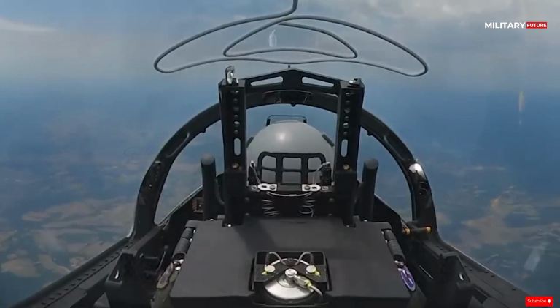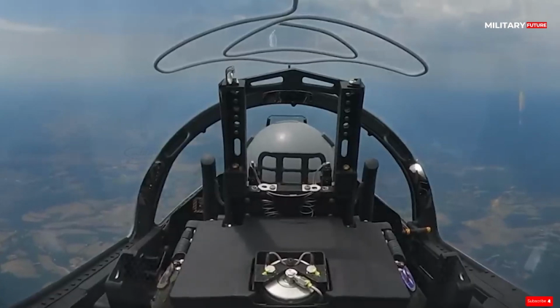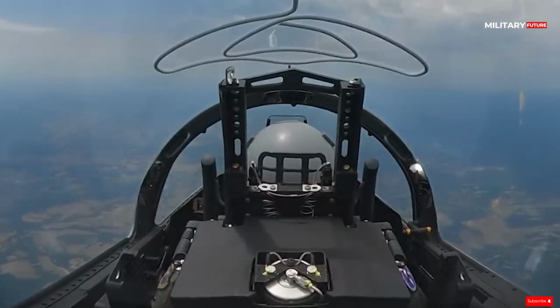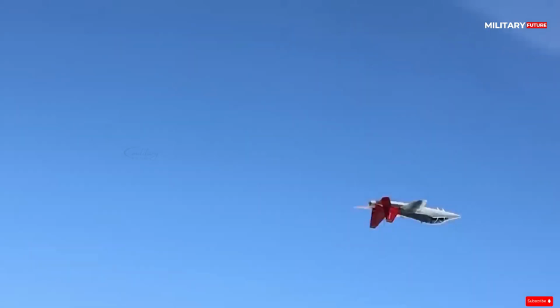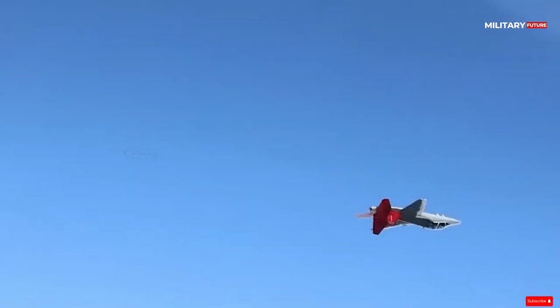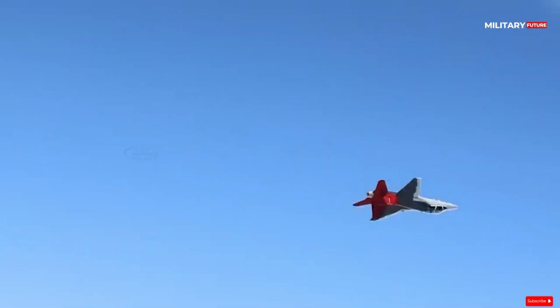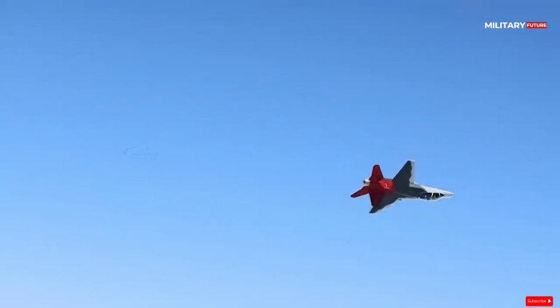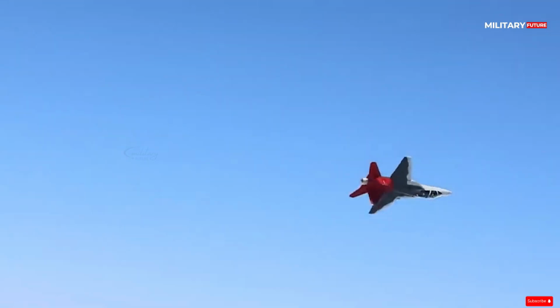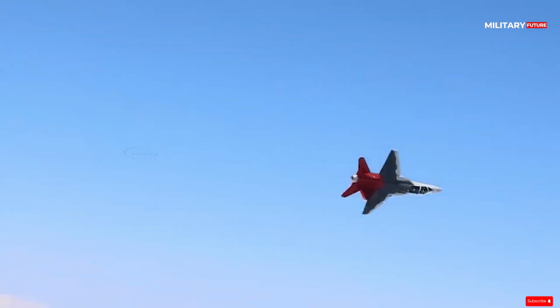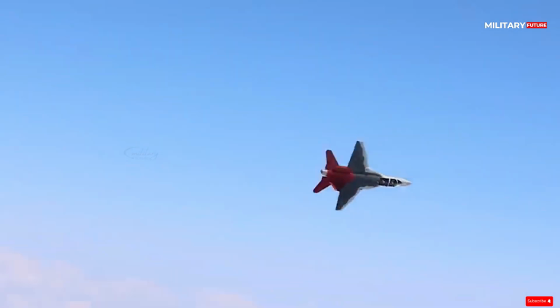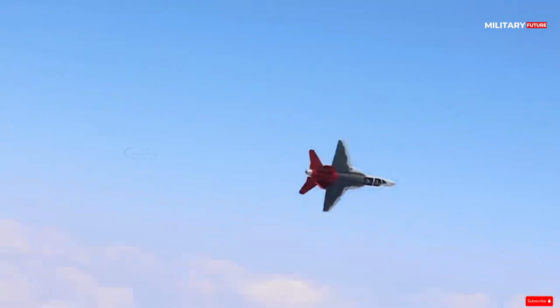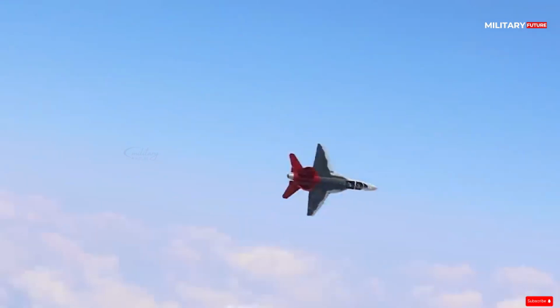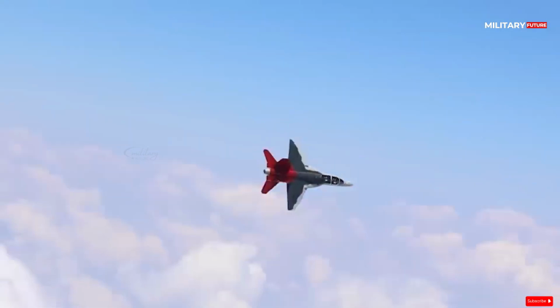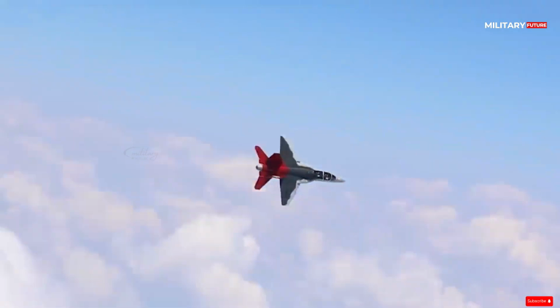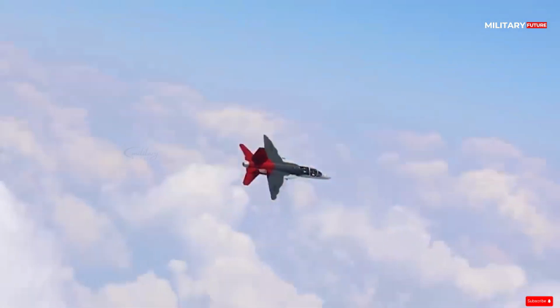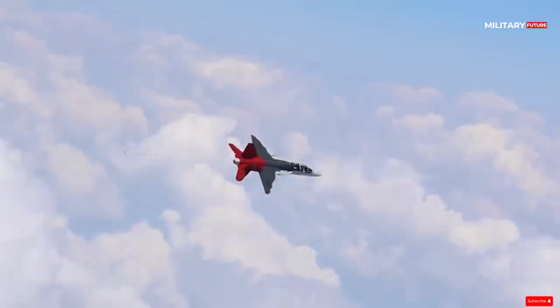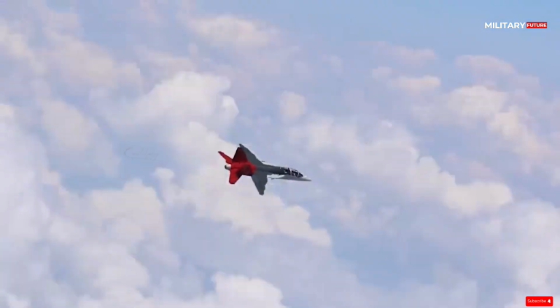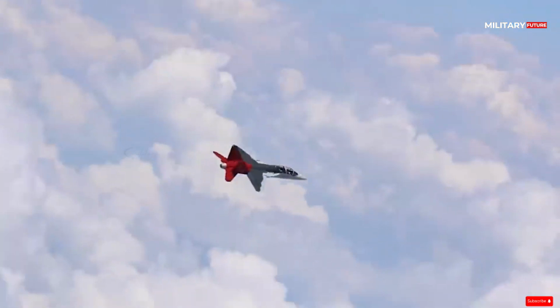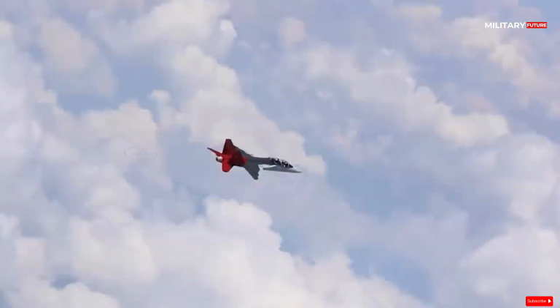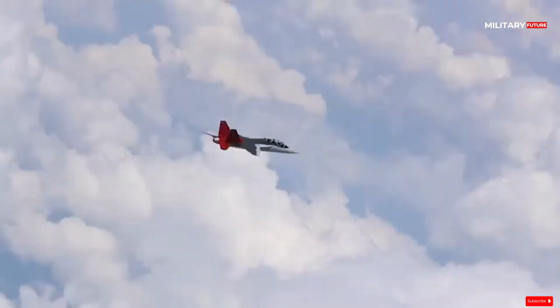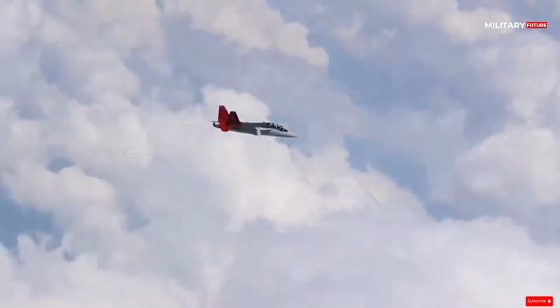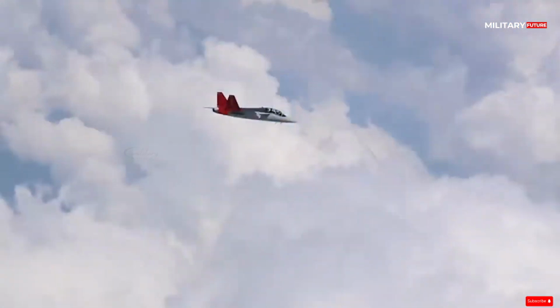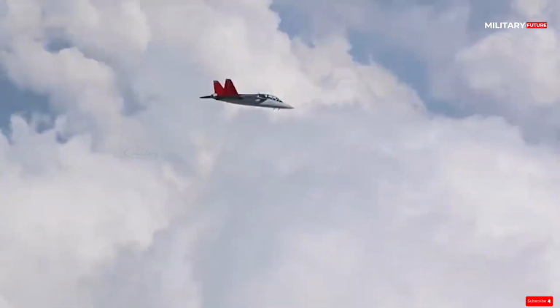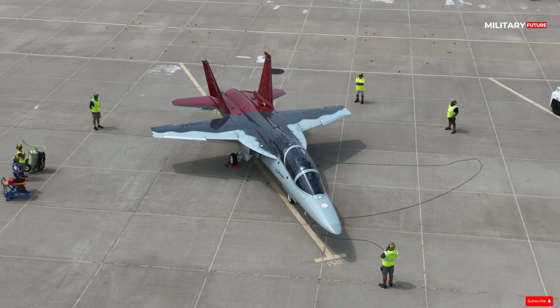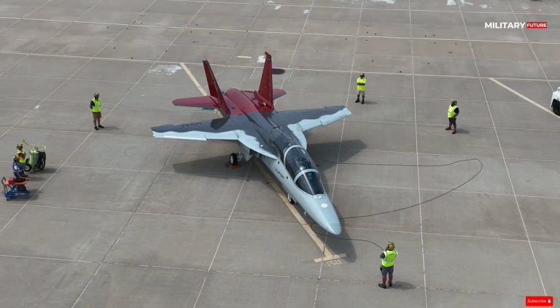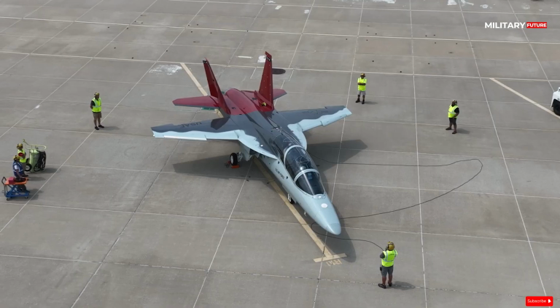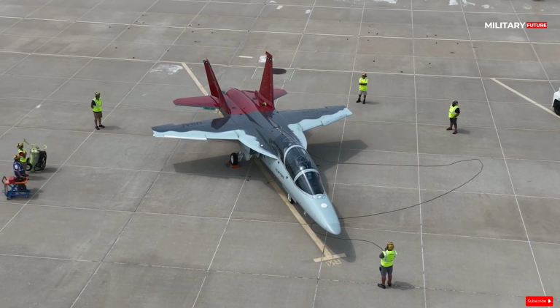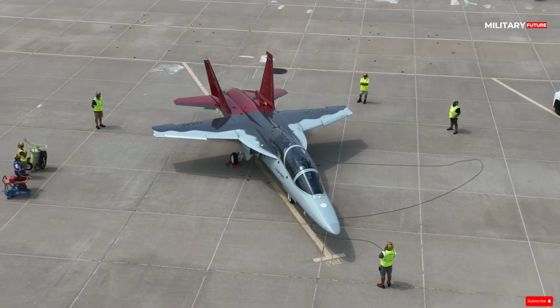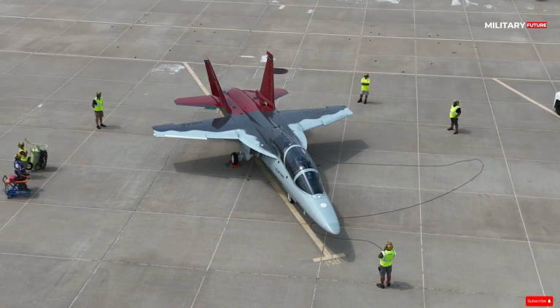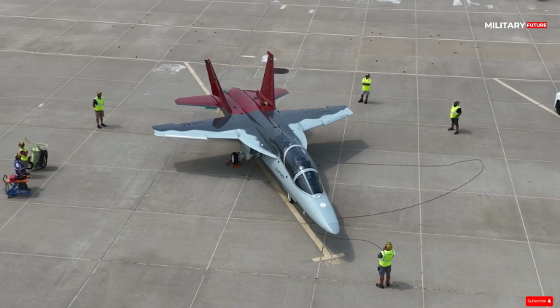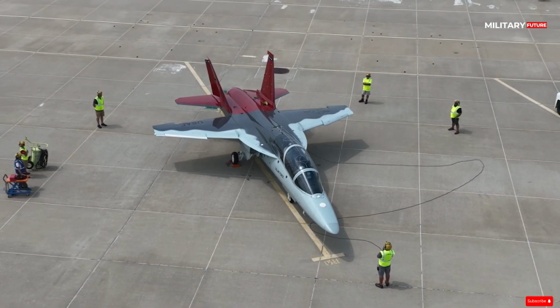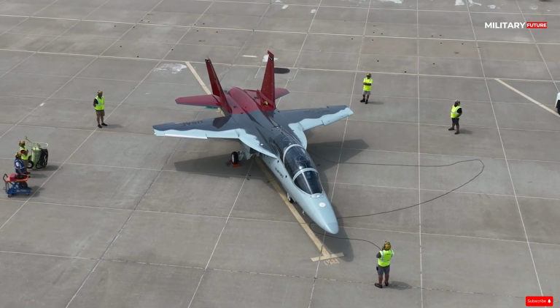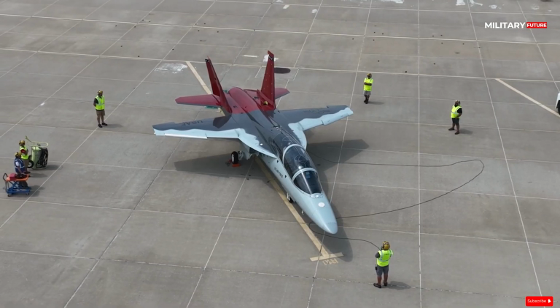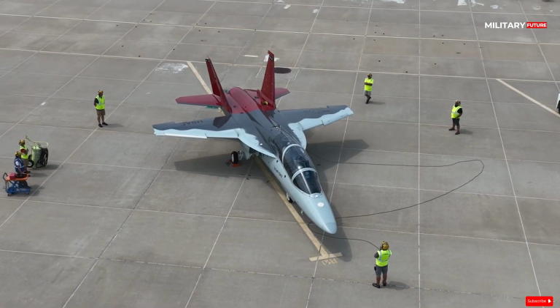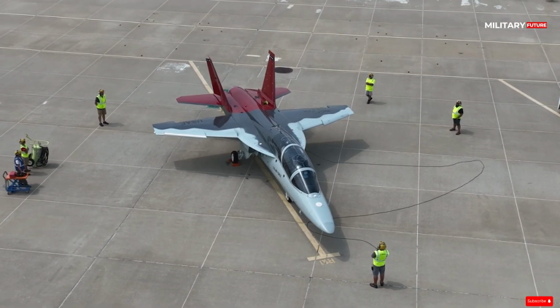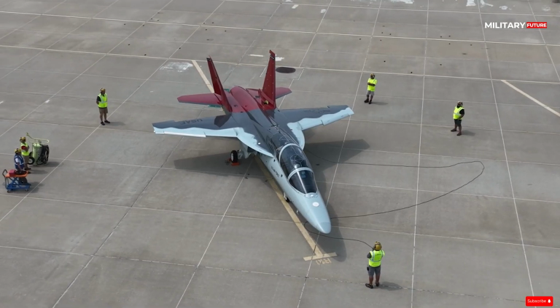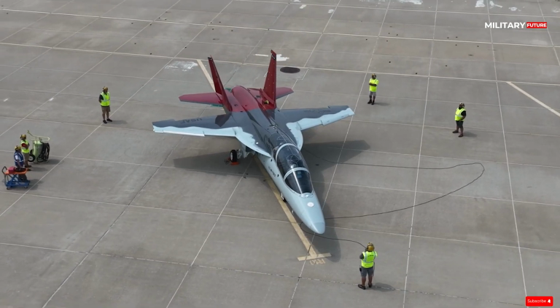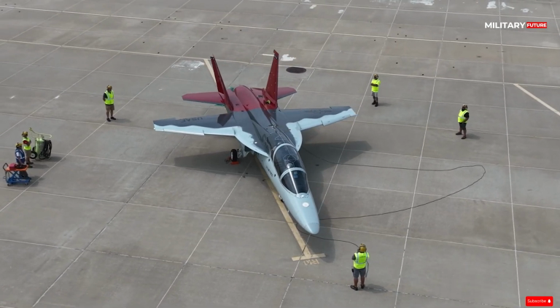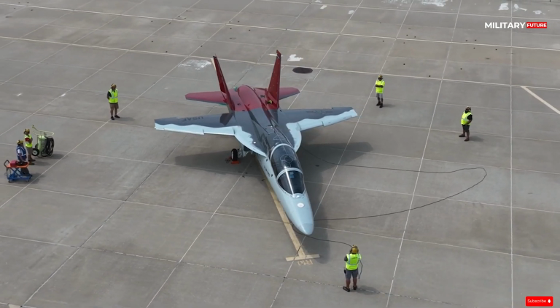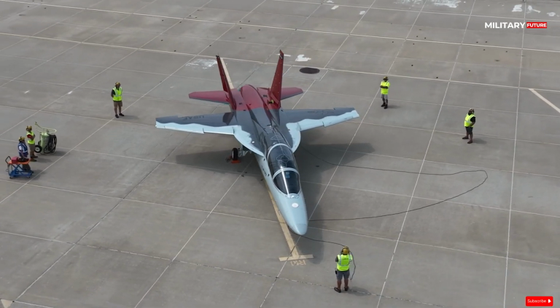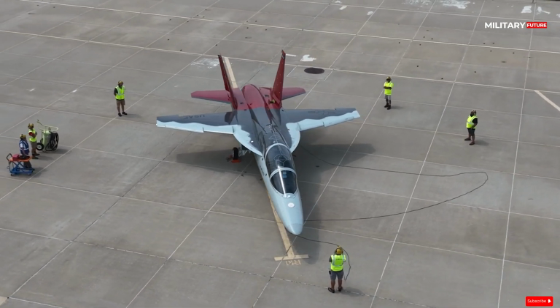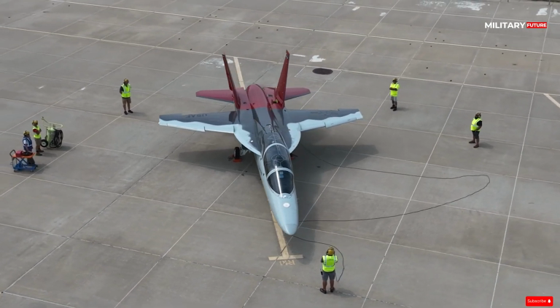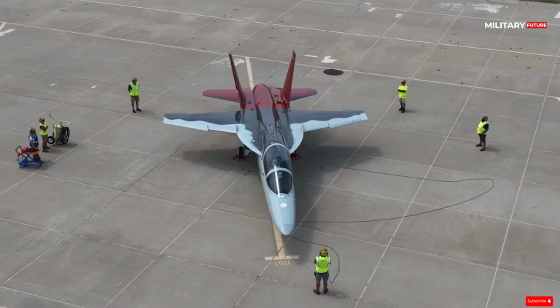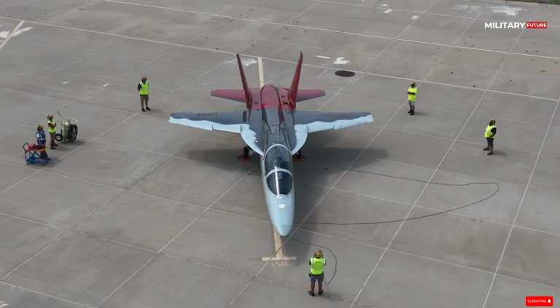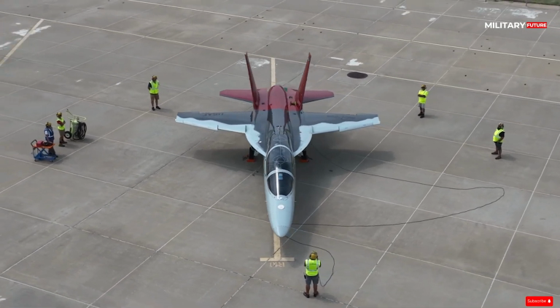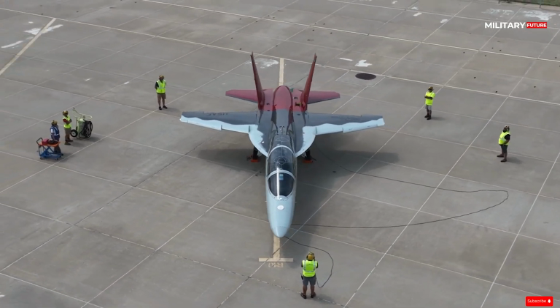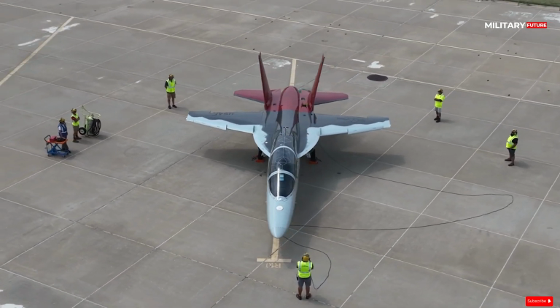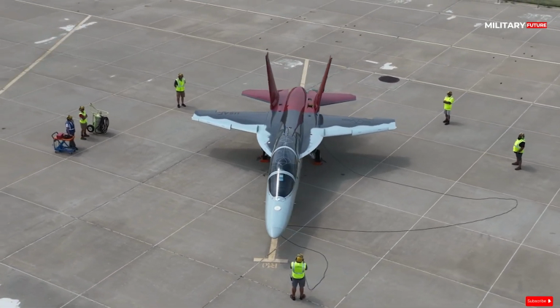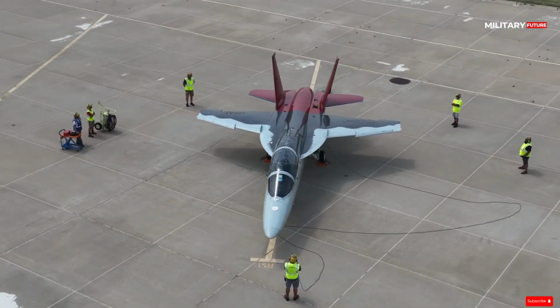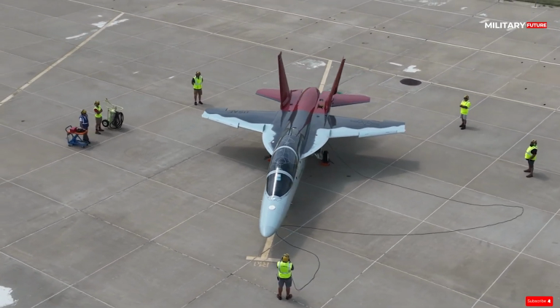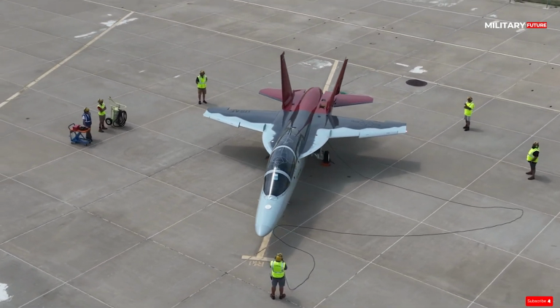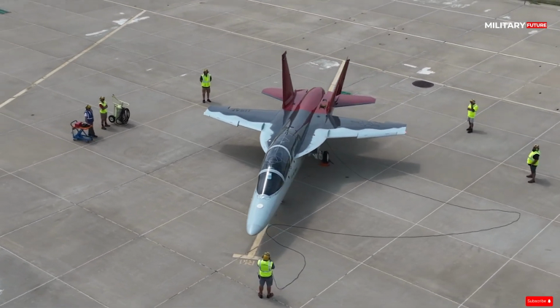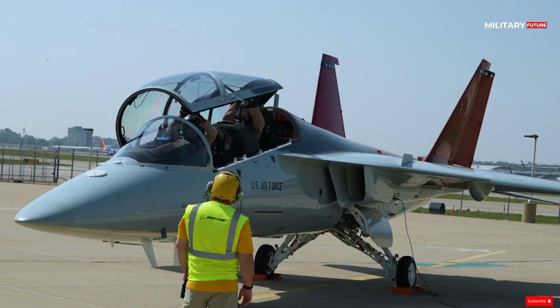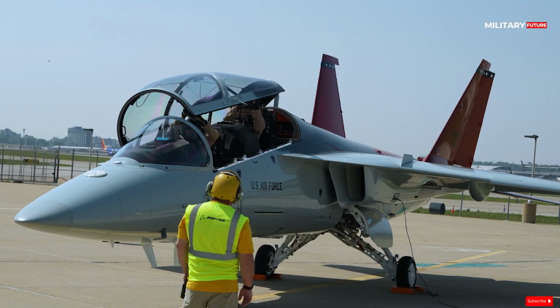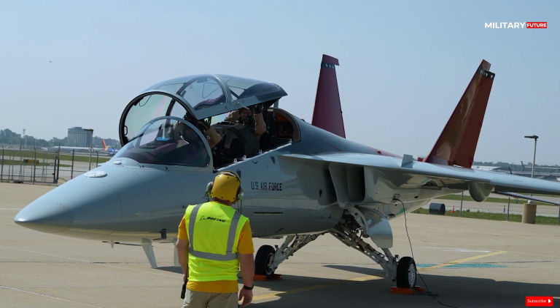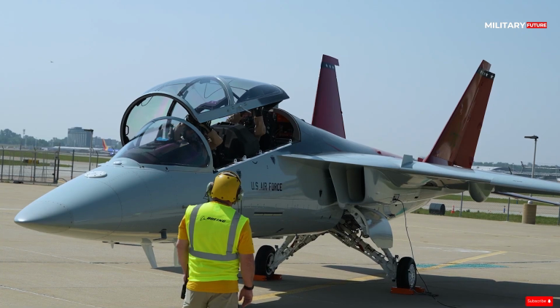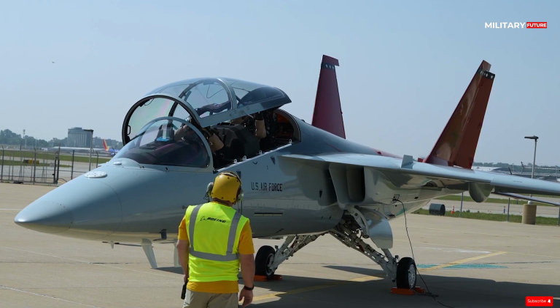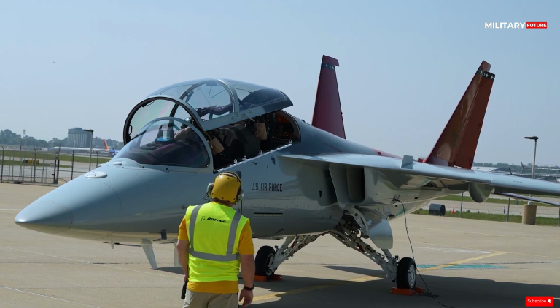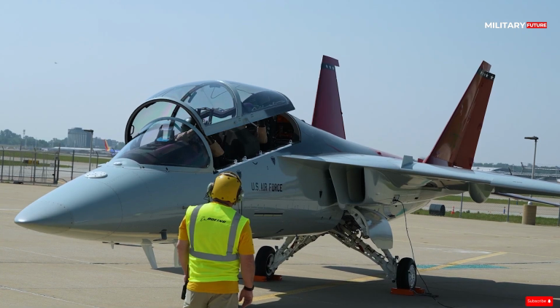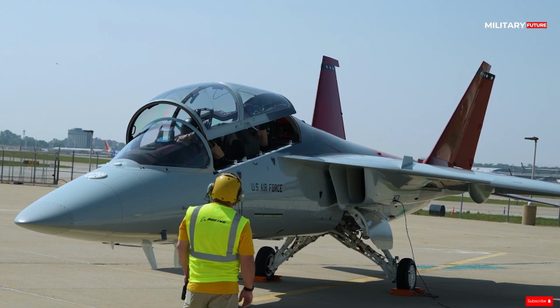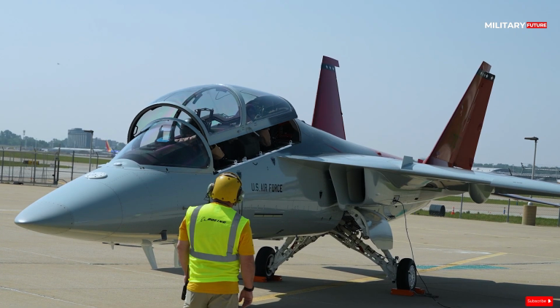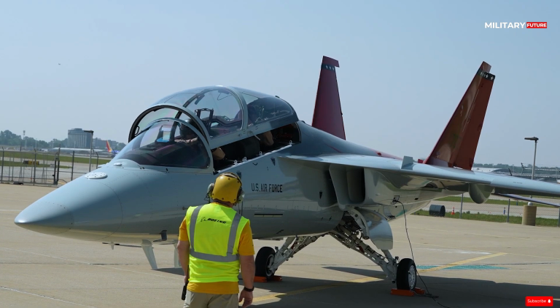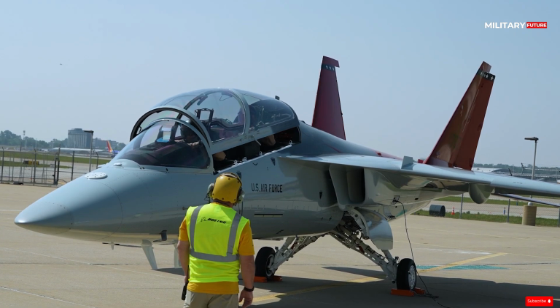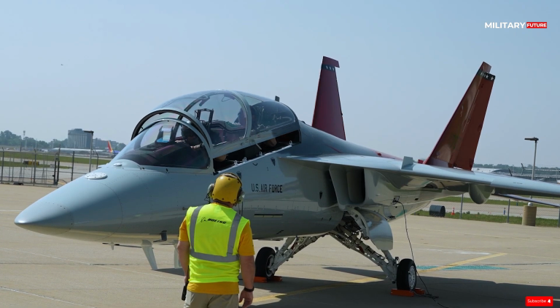Fighter jets are one of the main weapons systems relied upon by a country's military.